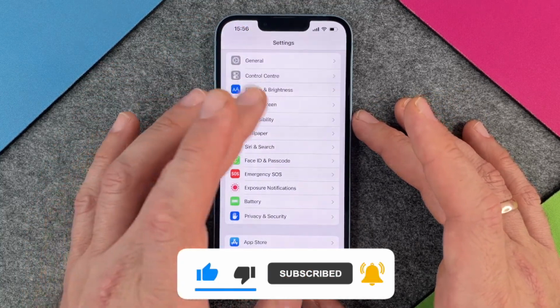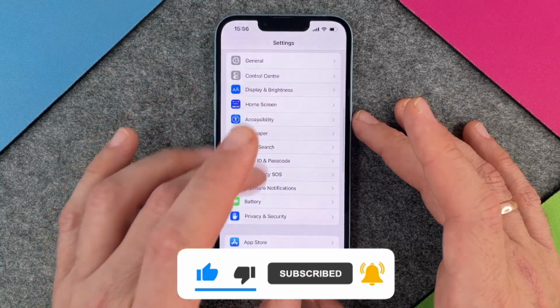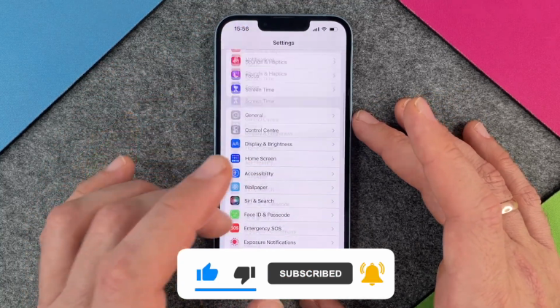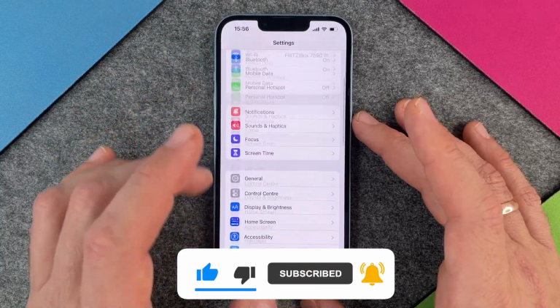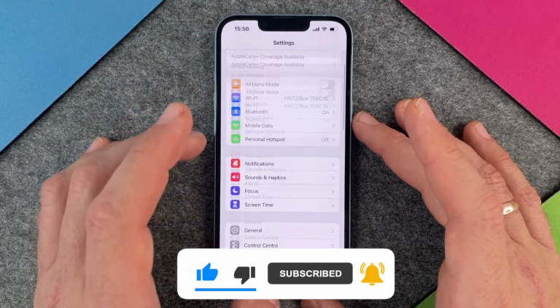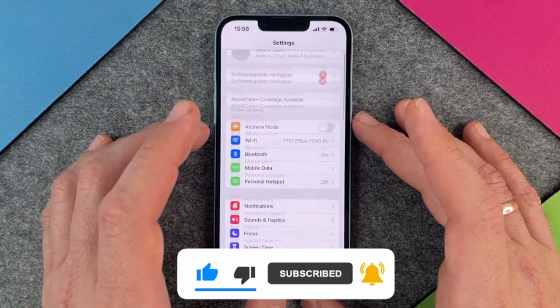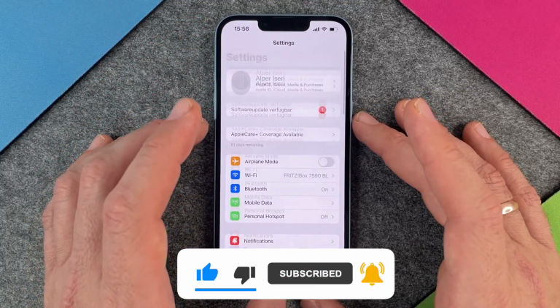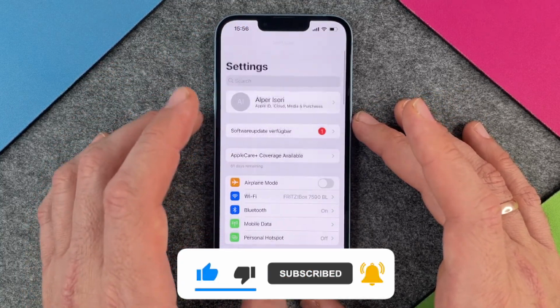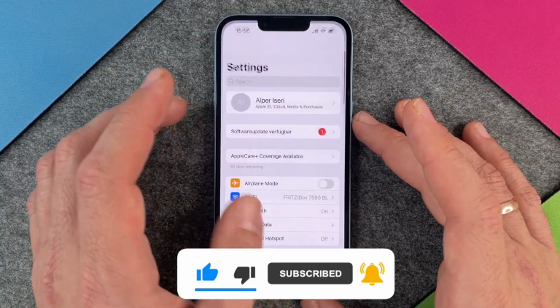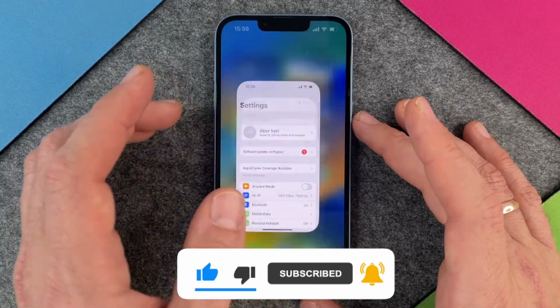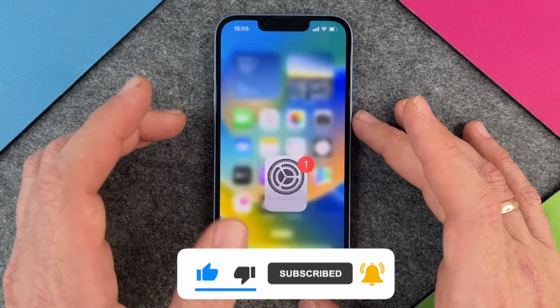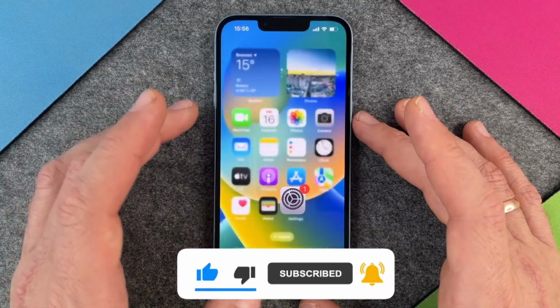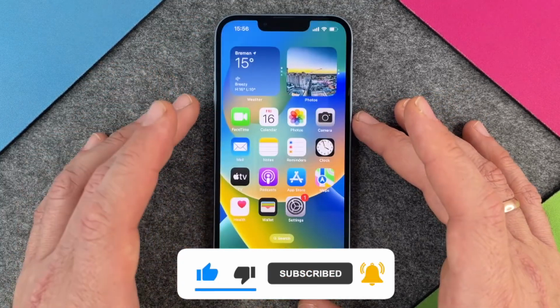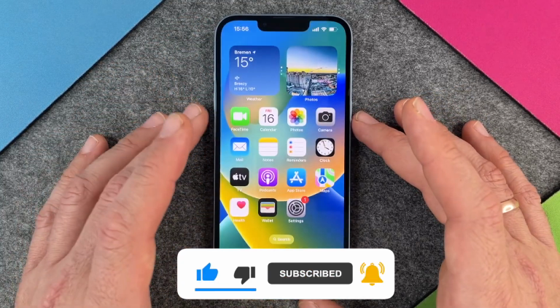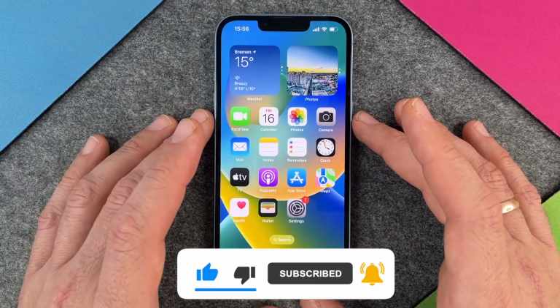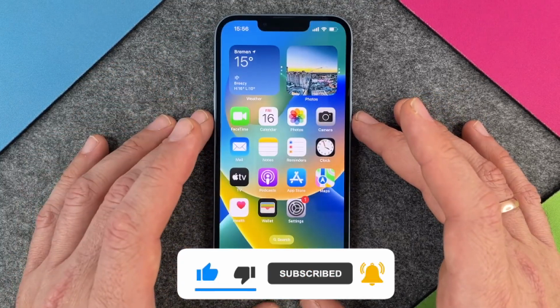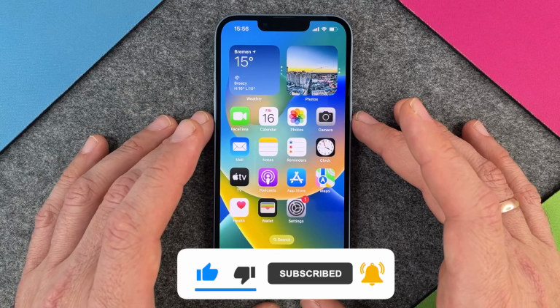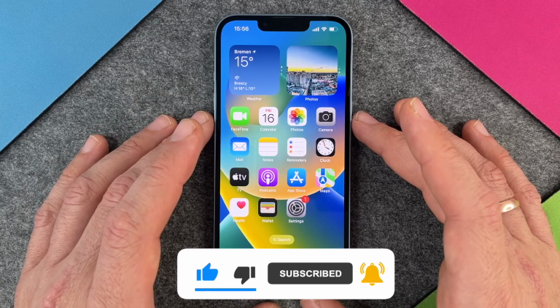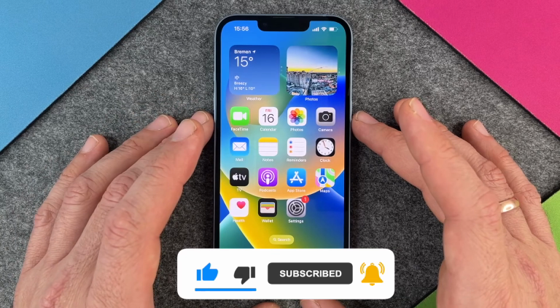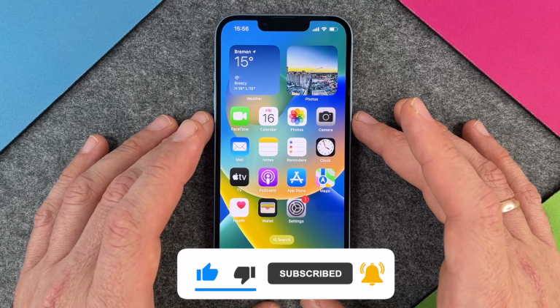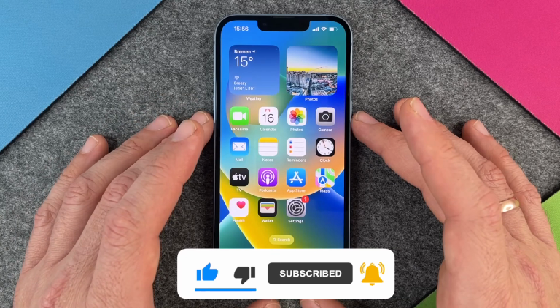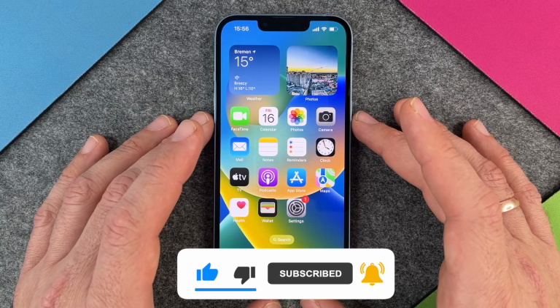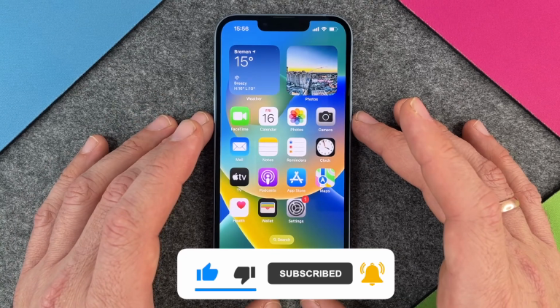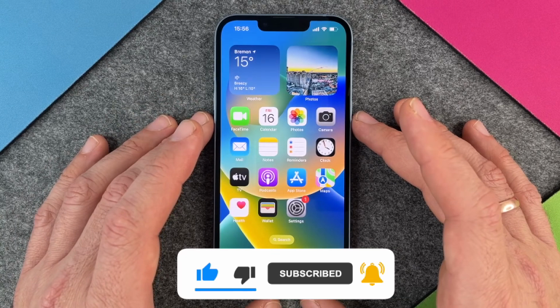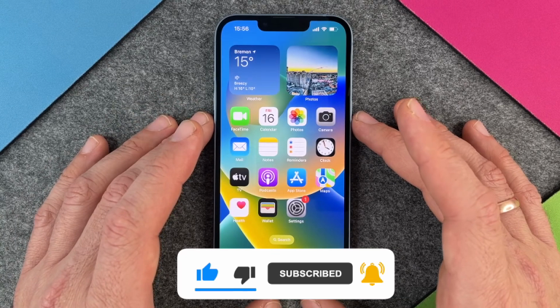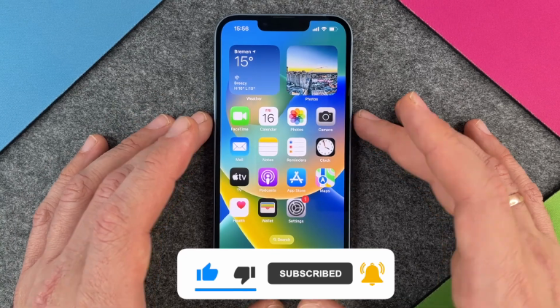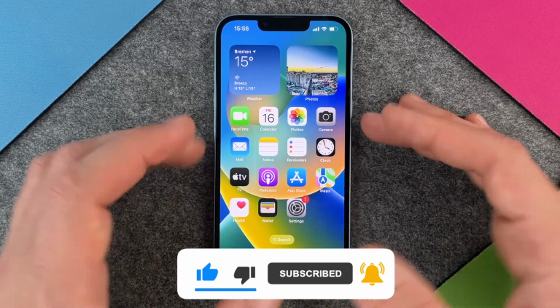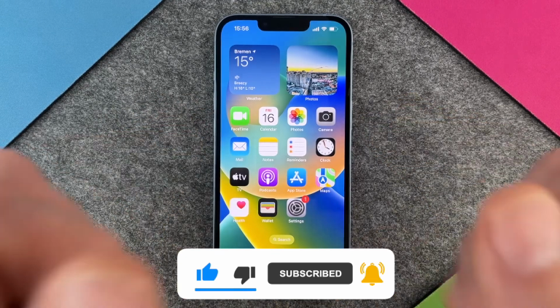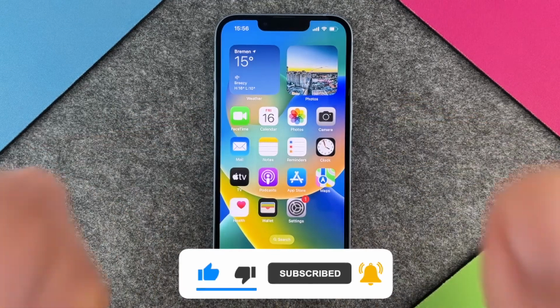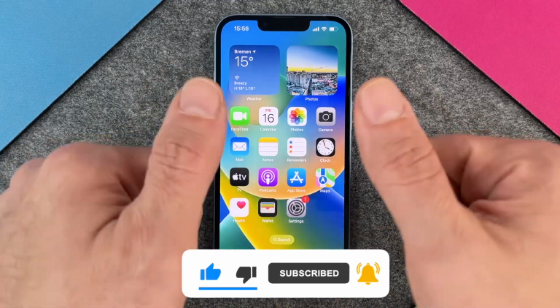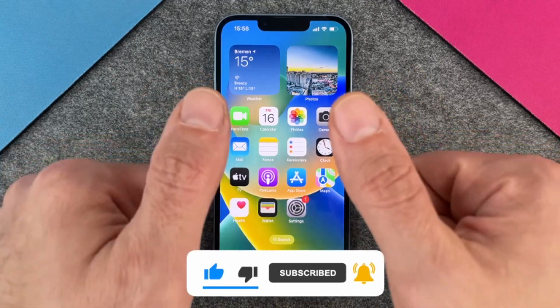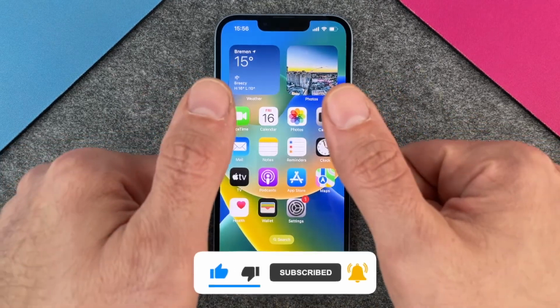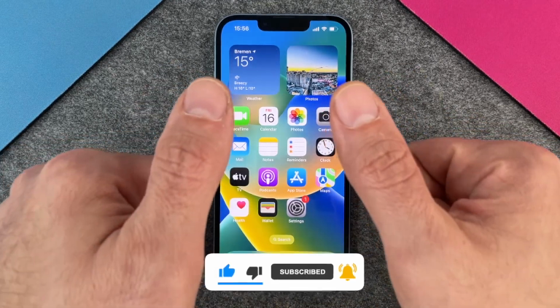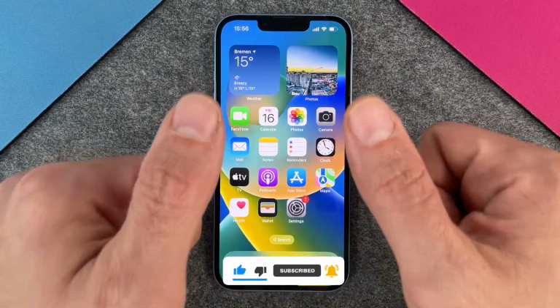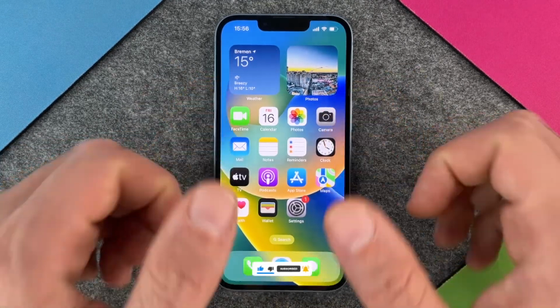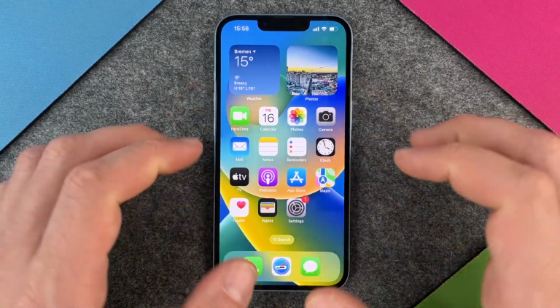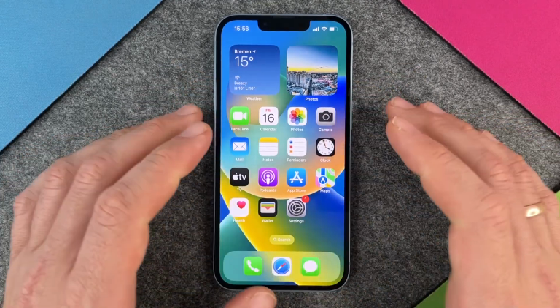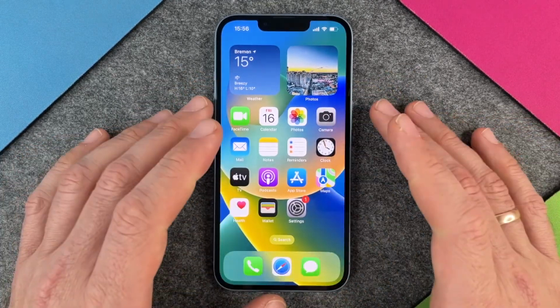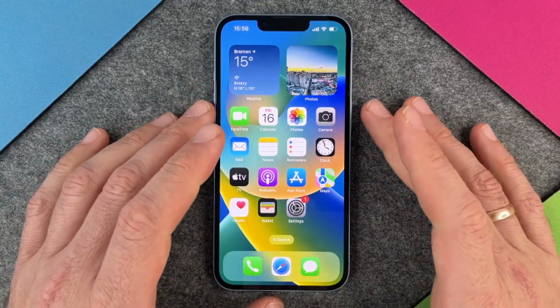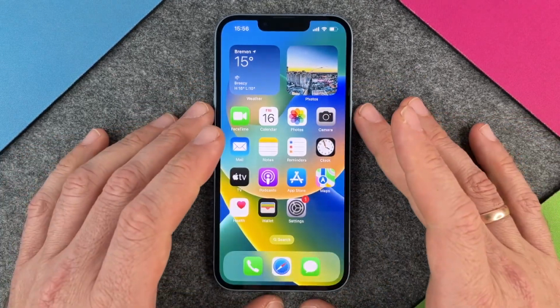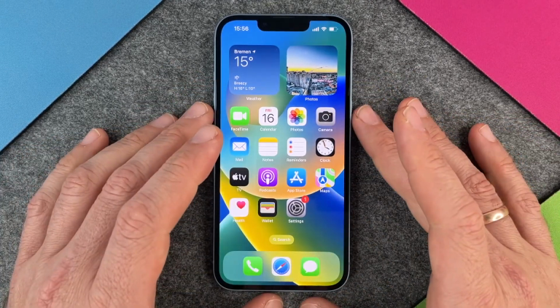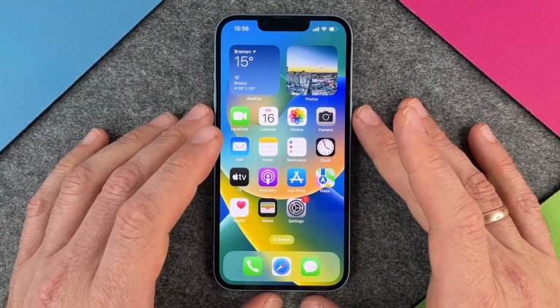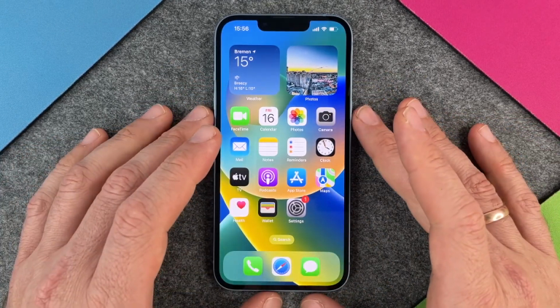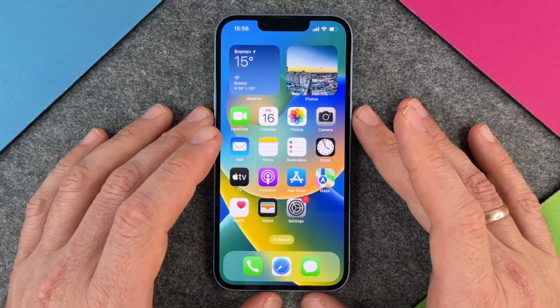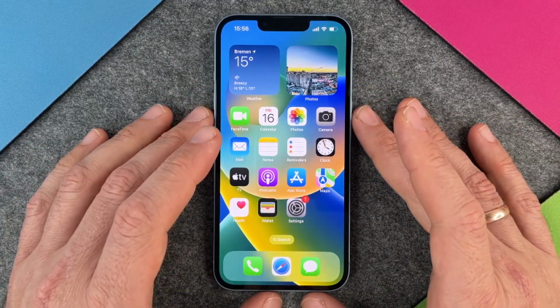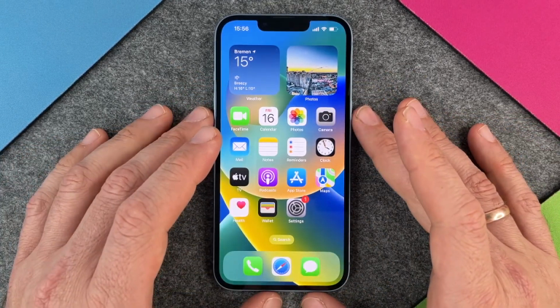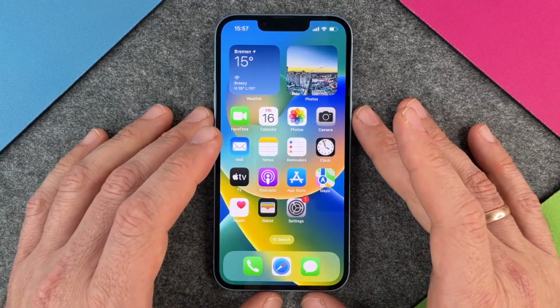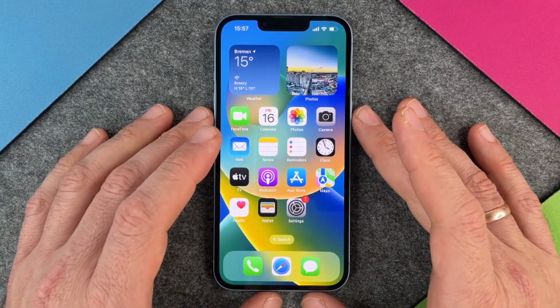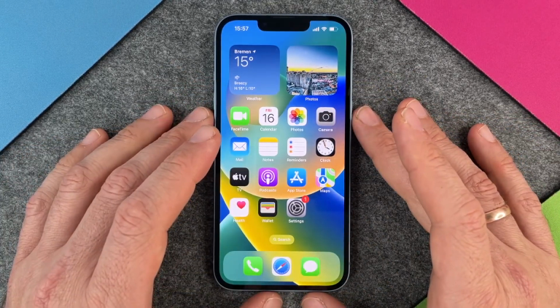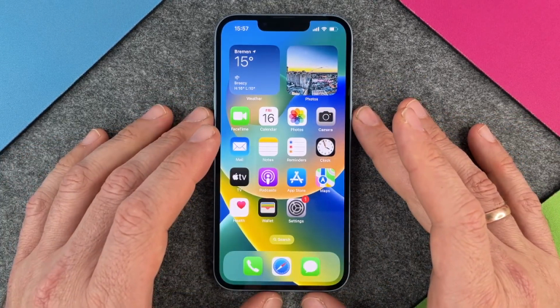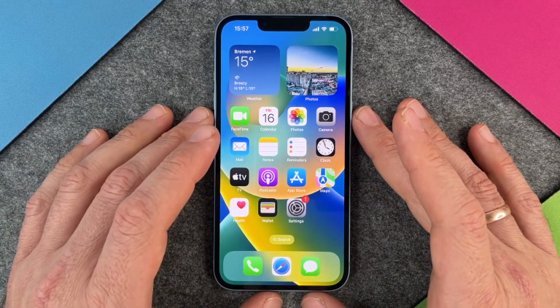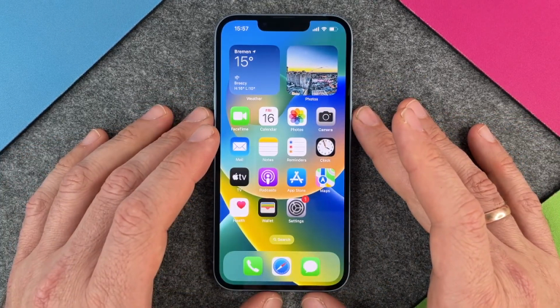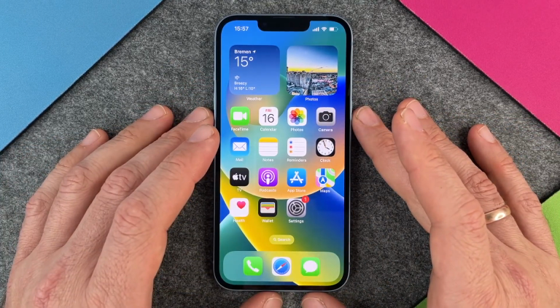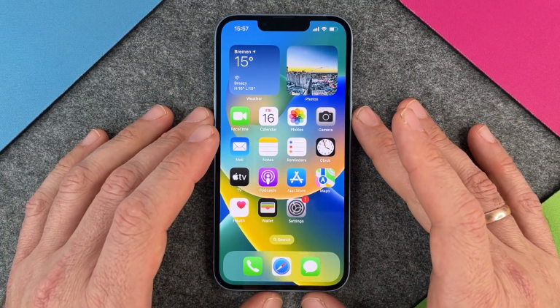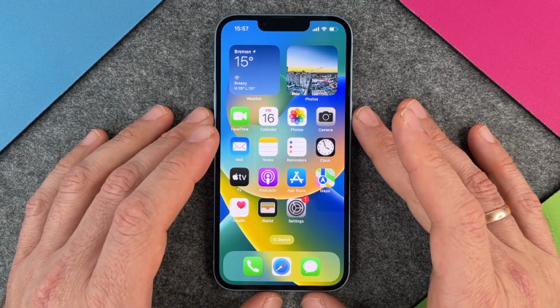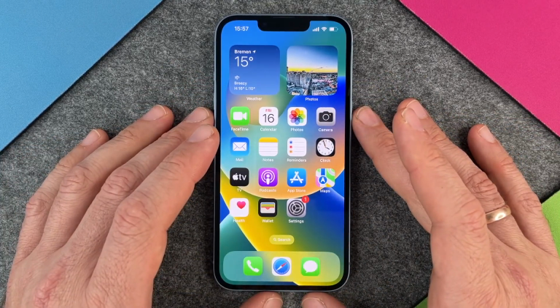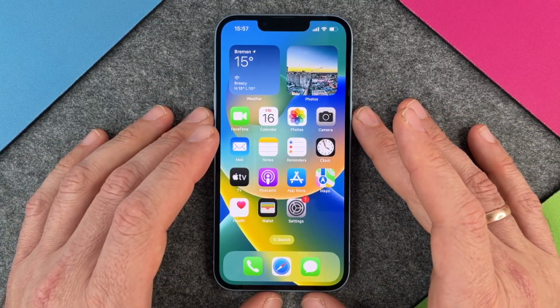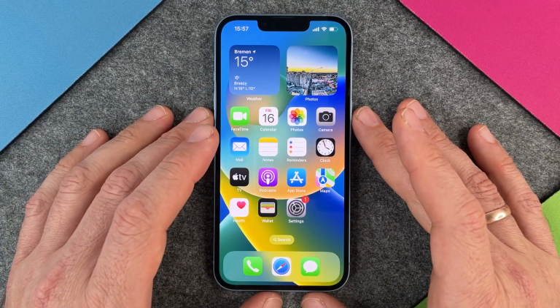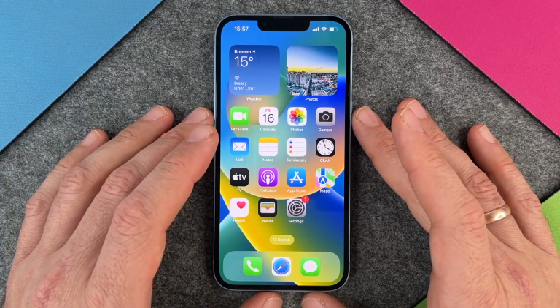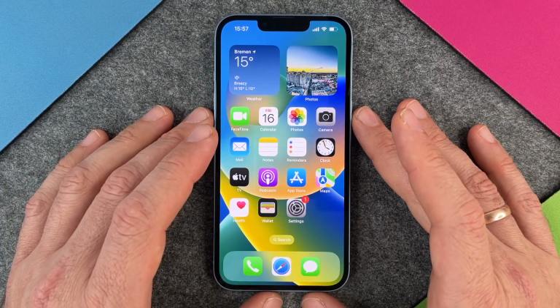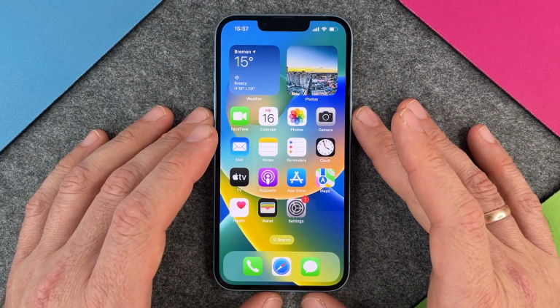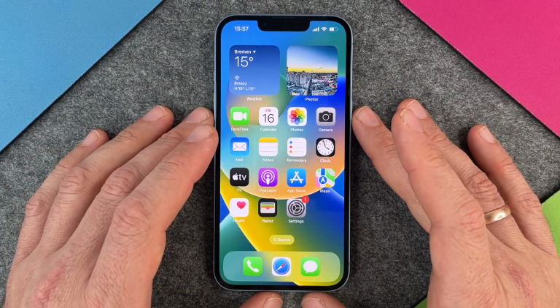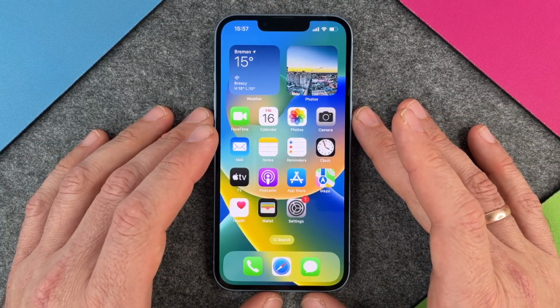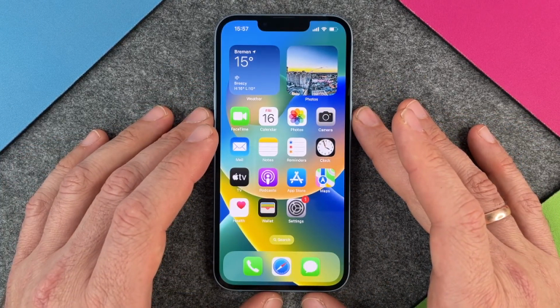I hope this video helped you a little bit. If yes please give me a thumbs up, subscribe to my channel, and we'll see you guys the next time. Bye bye.